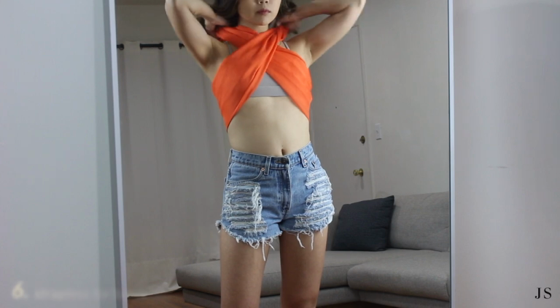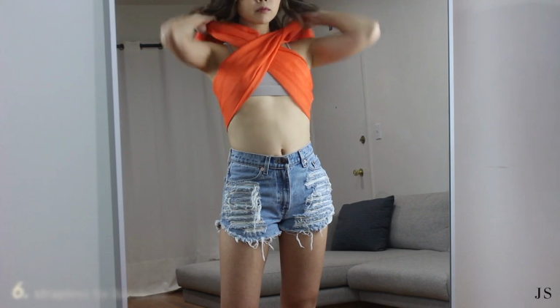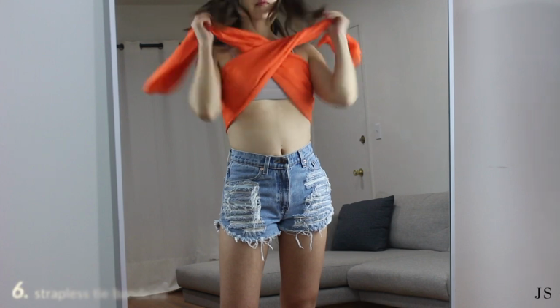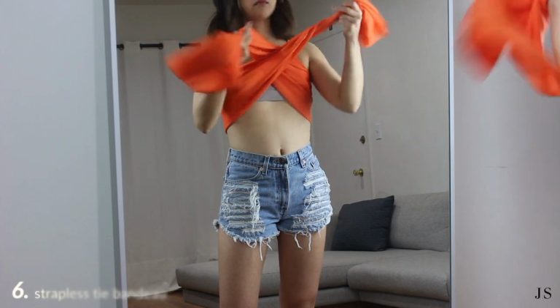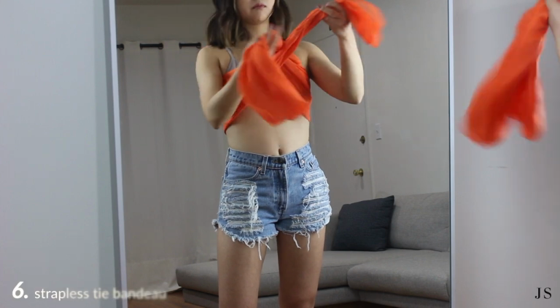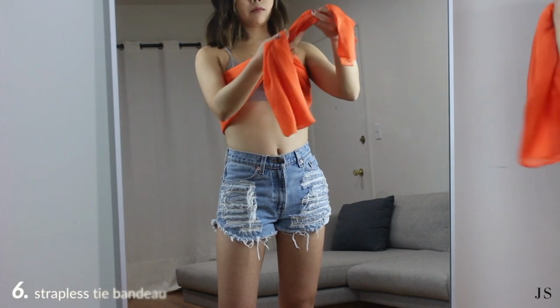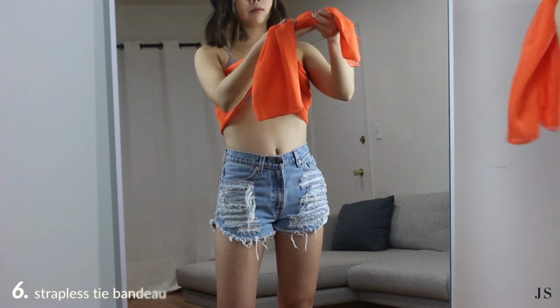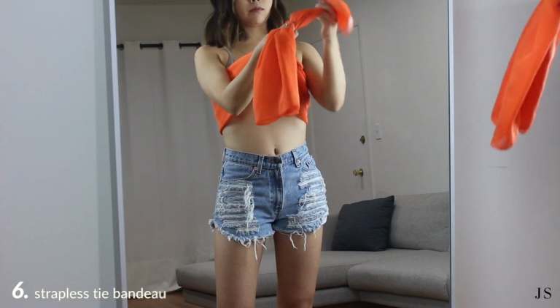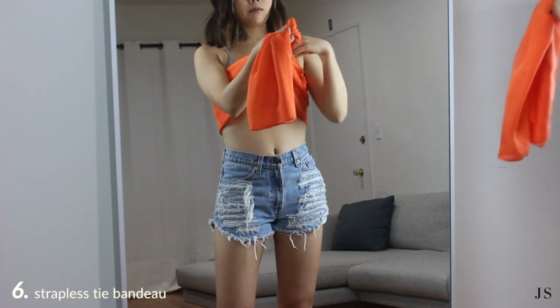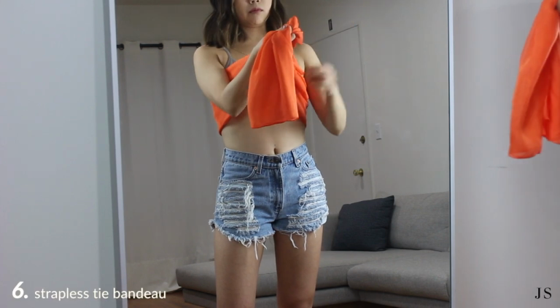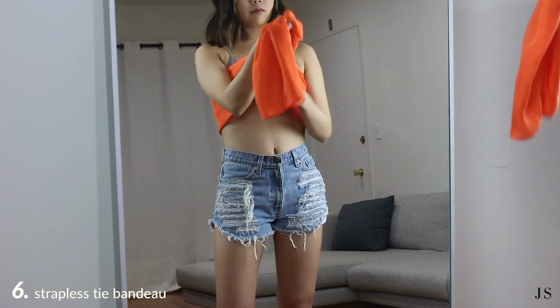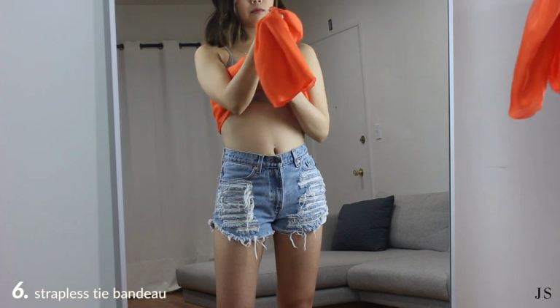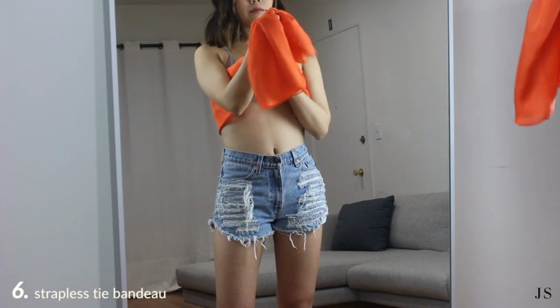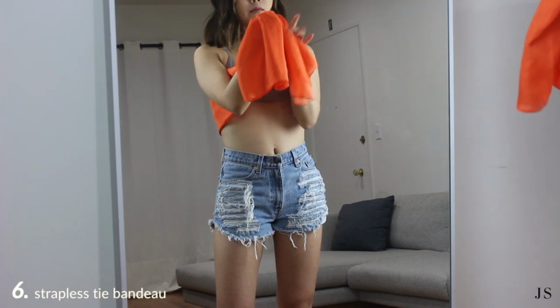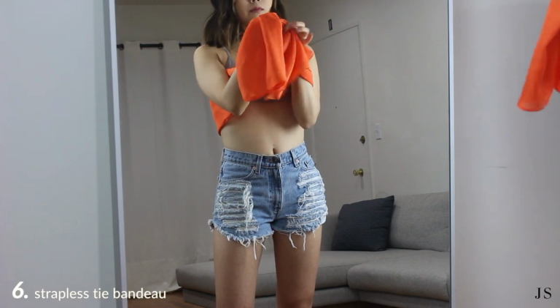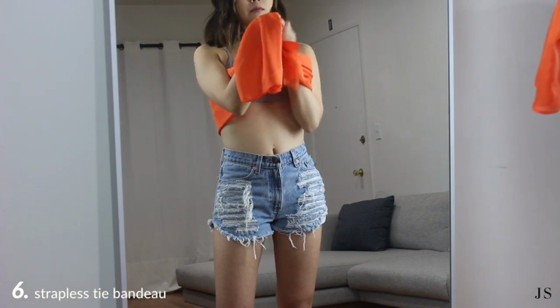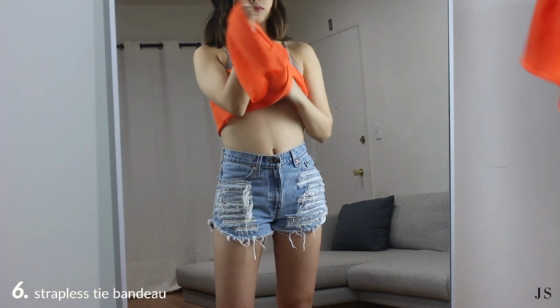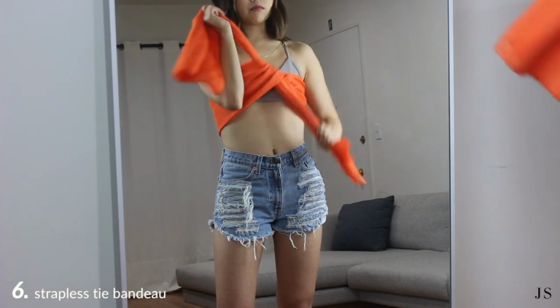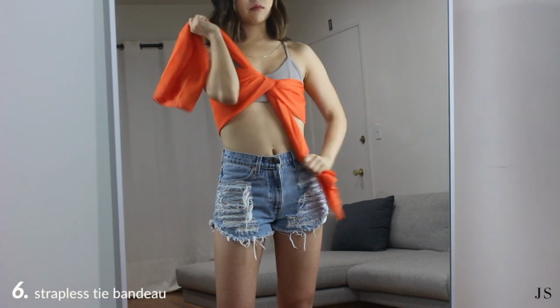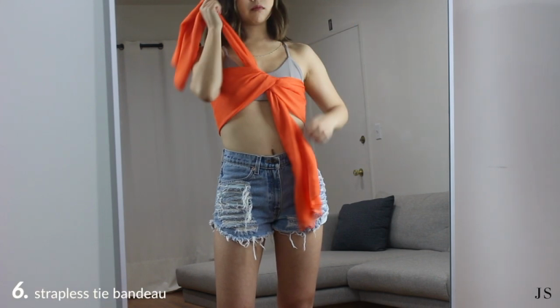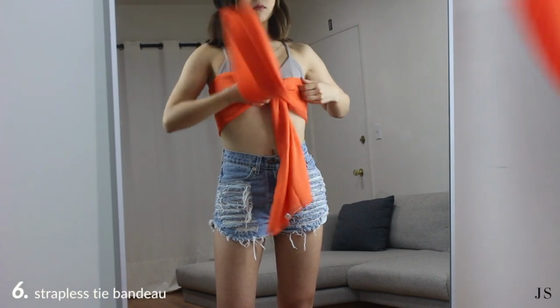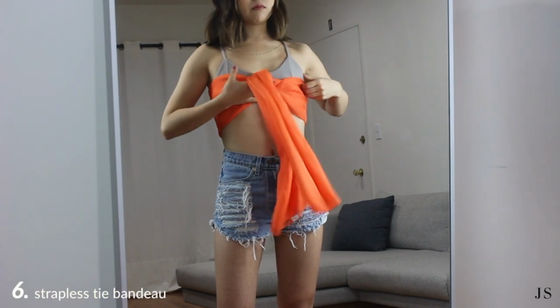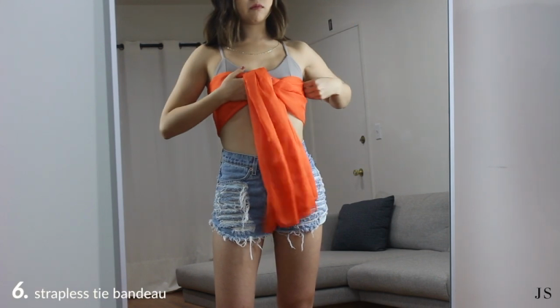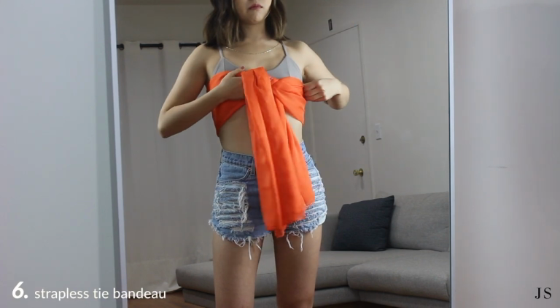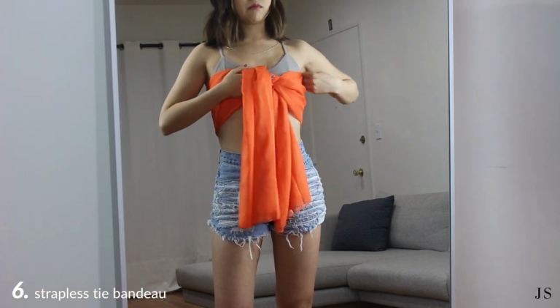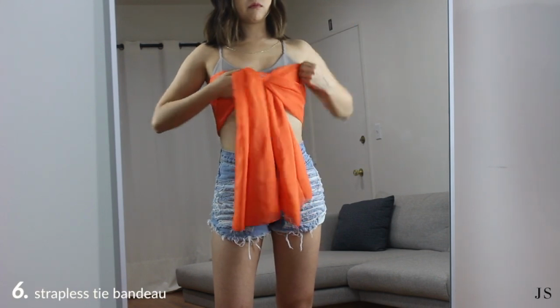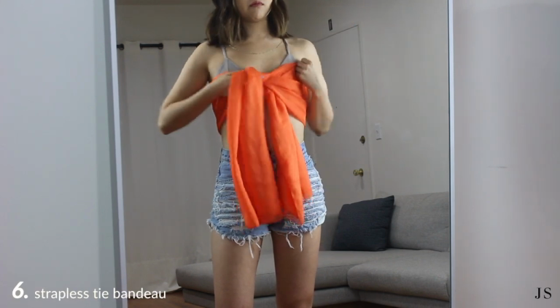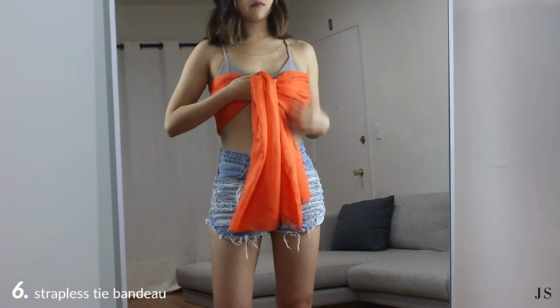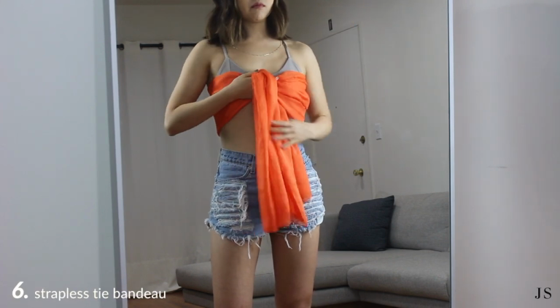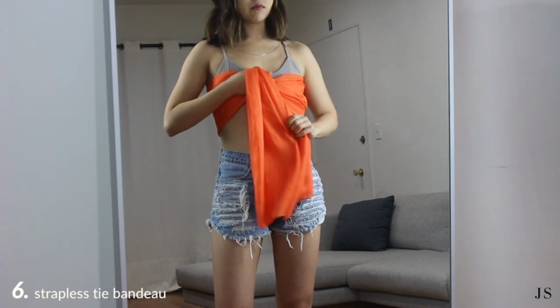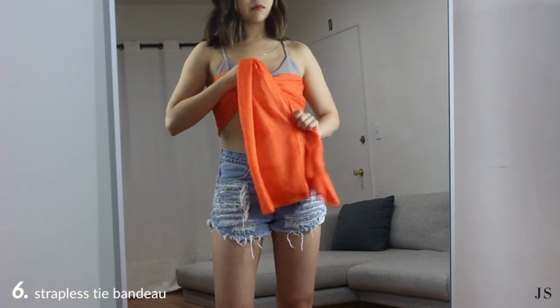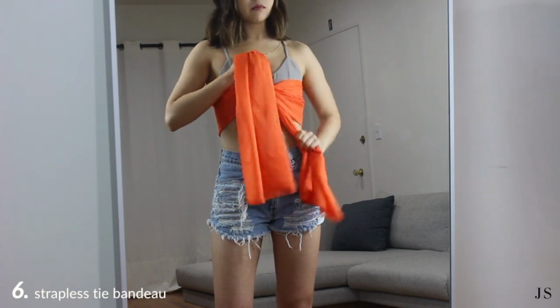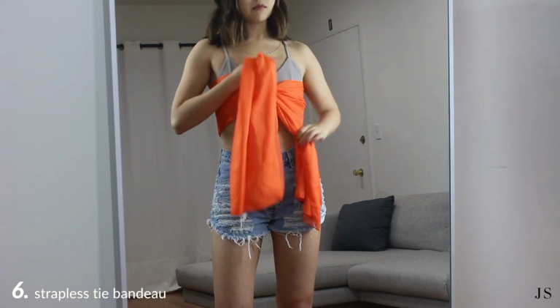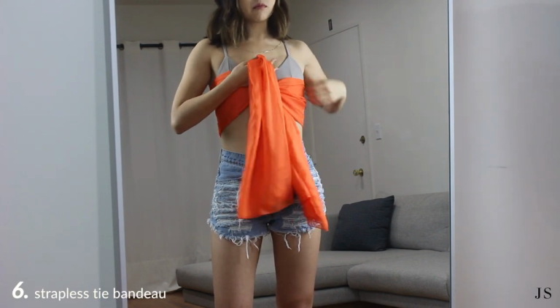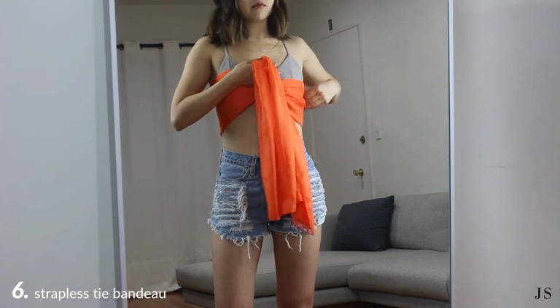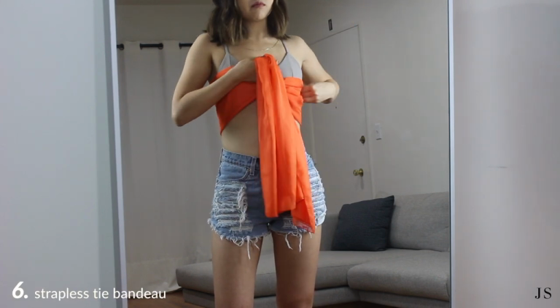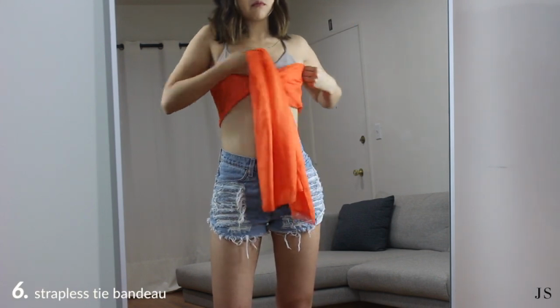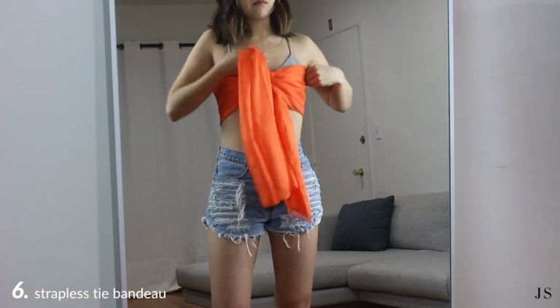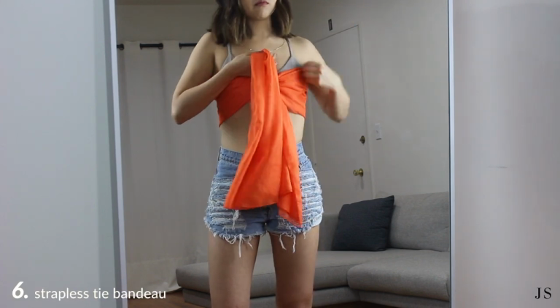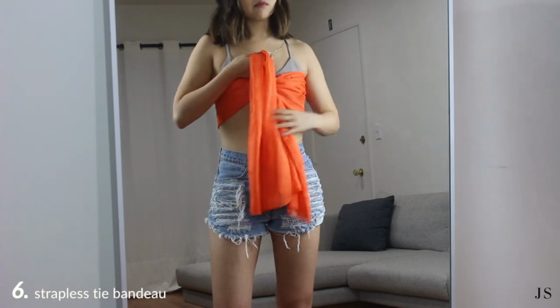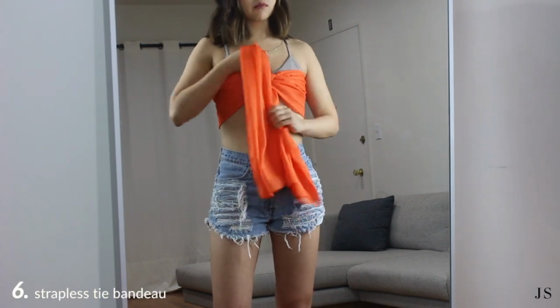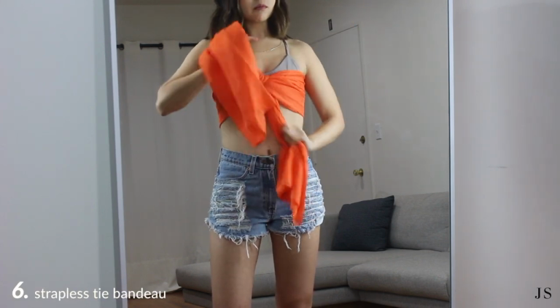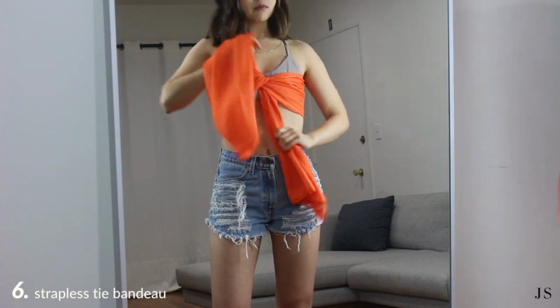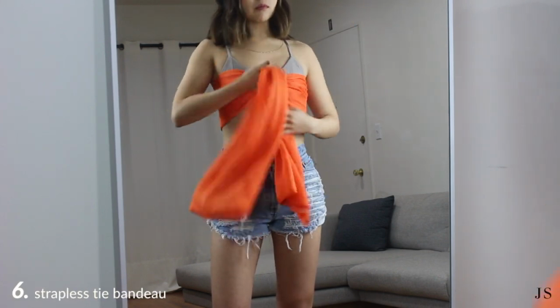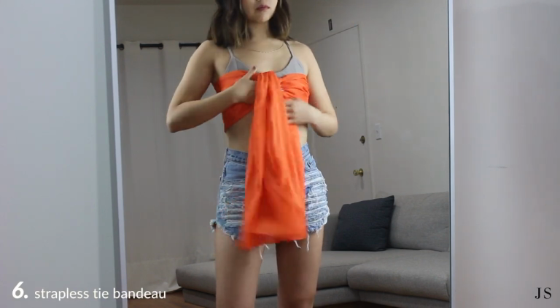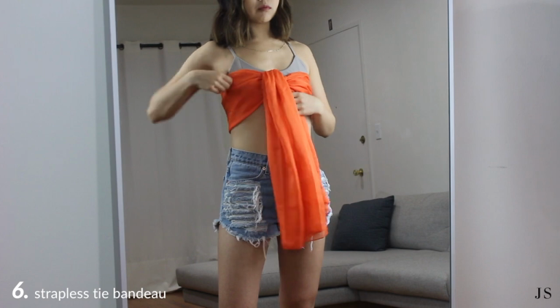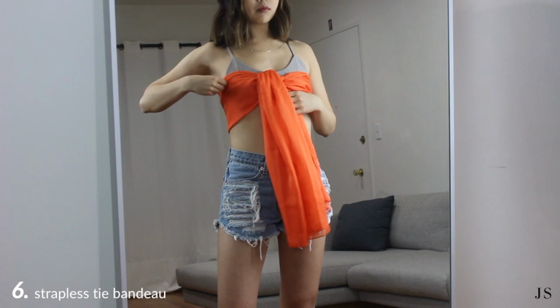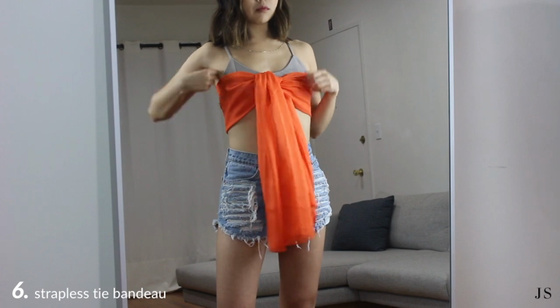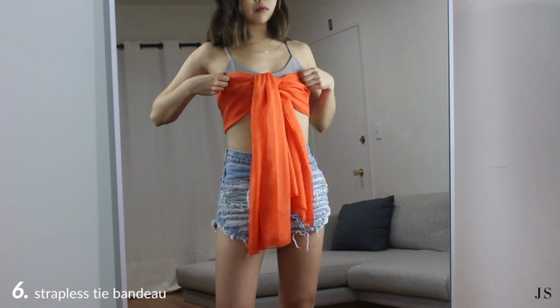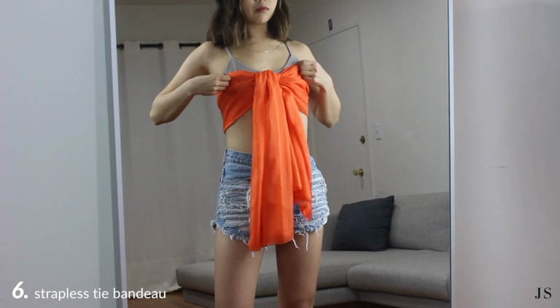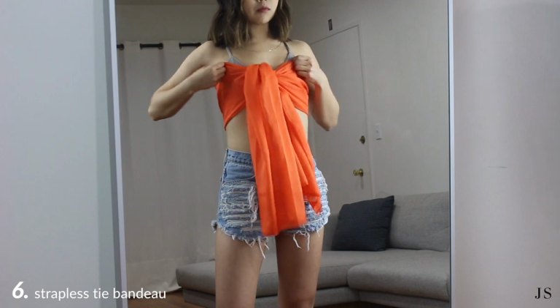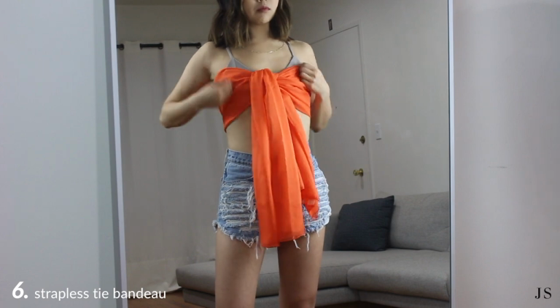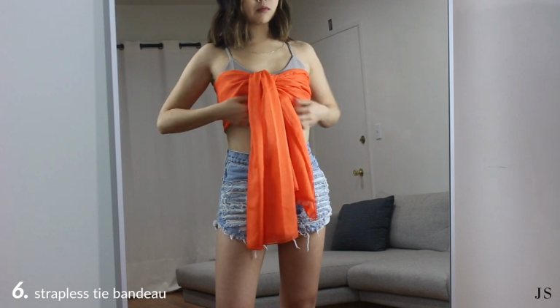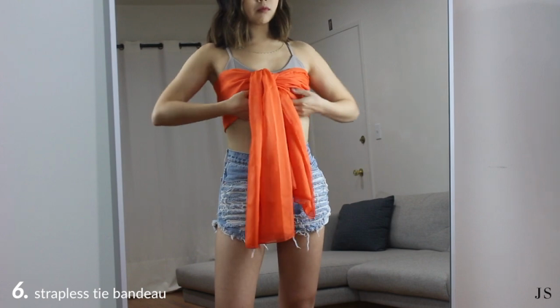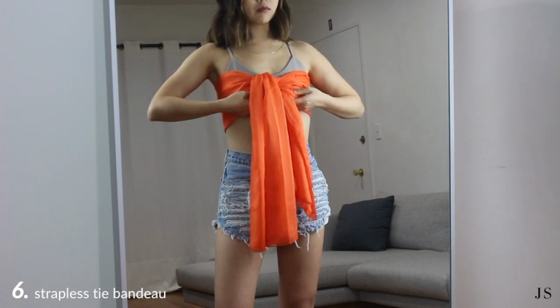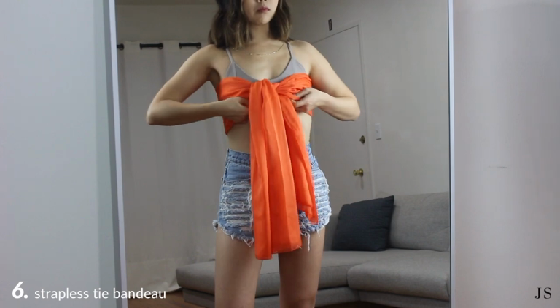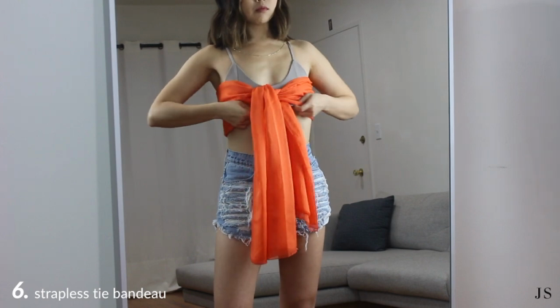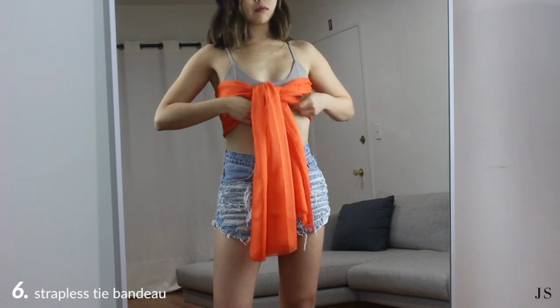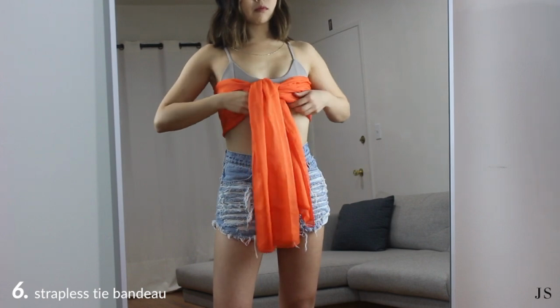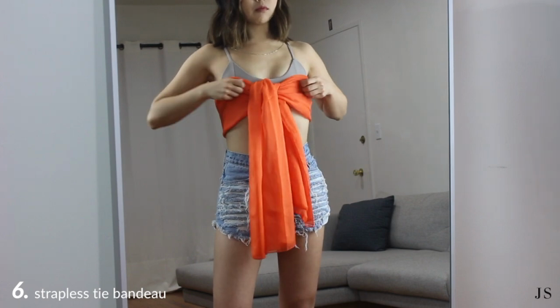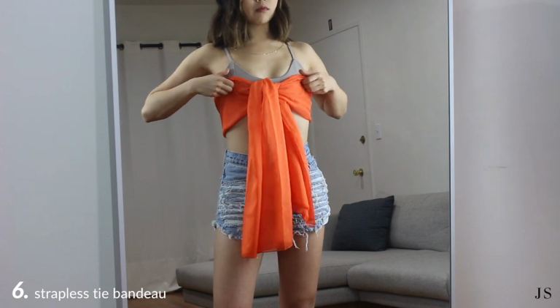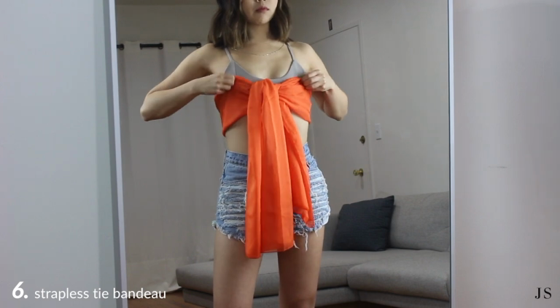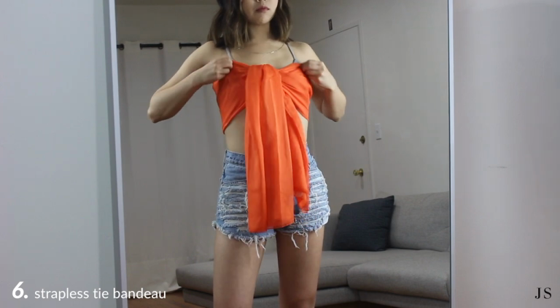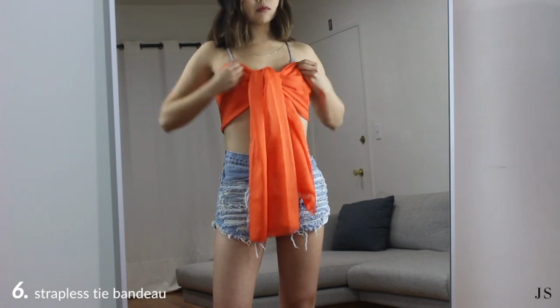Another way is to wear it as a strapless bandeau with a hanging tie. Just move the knot down from the neck to the center of your chest.